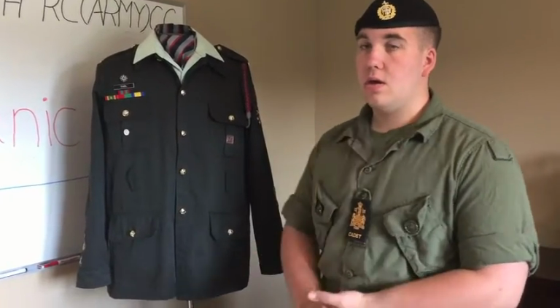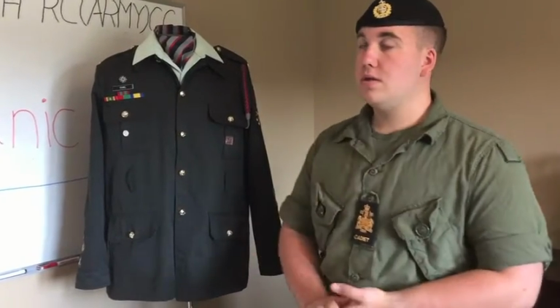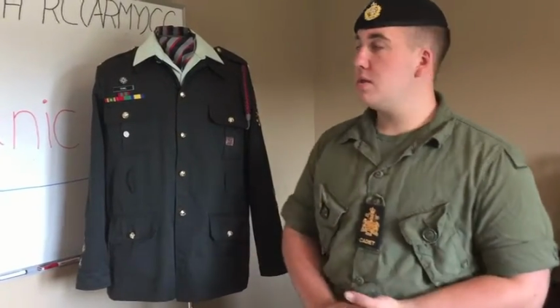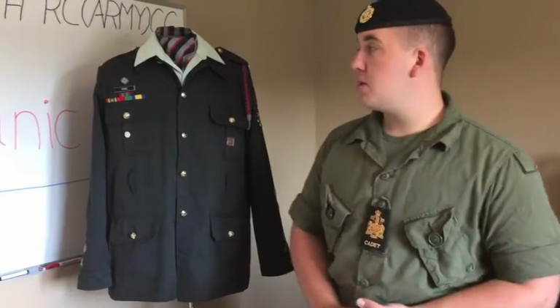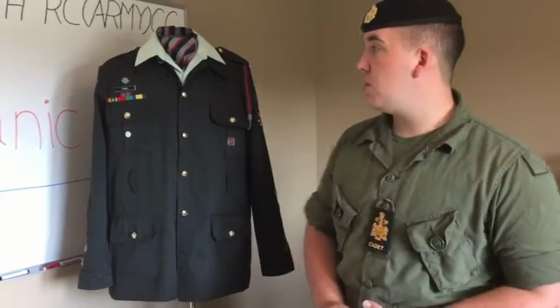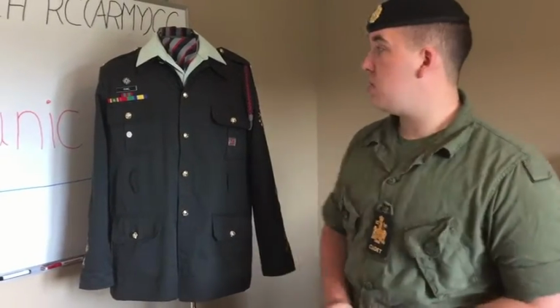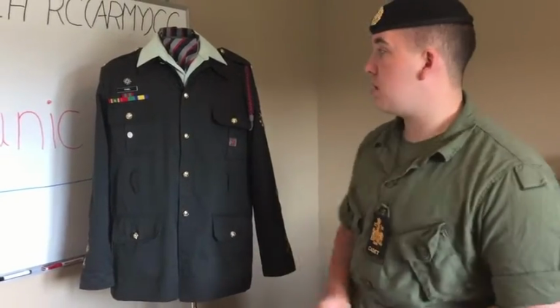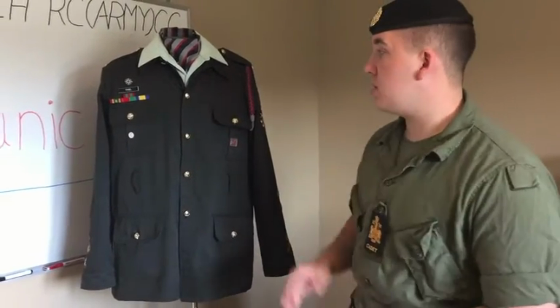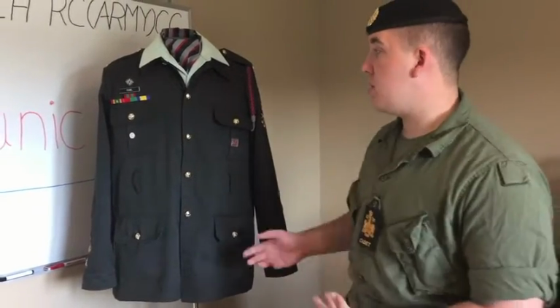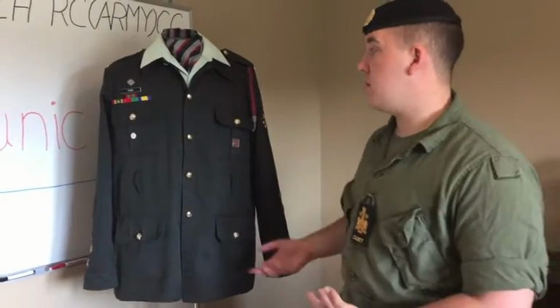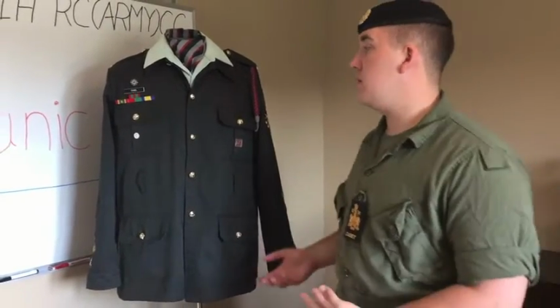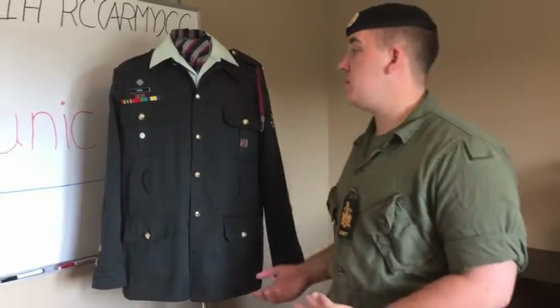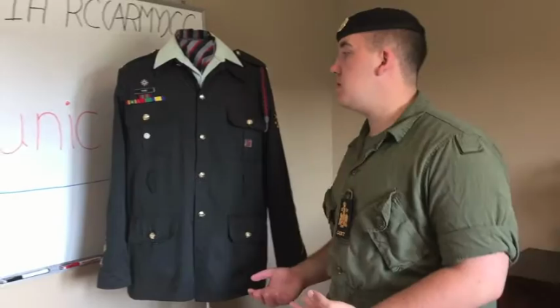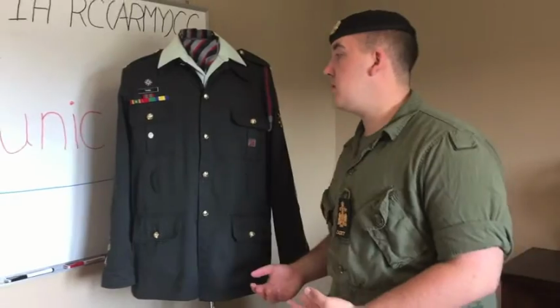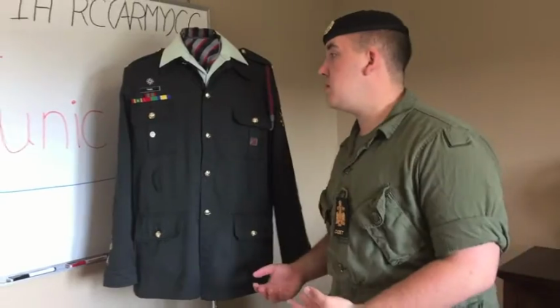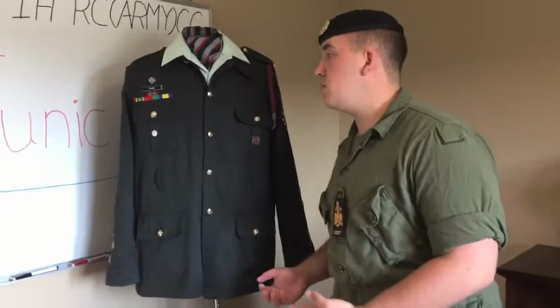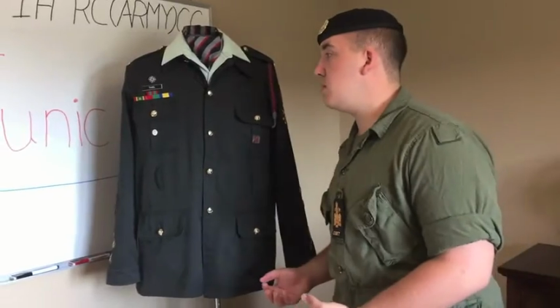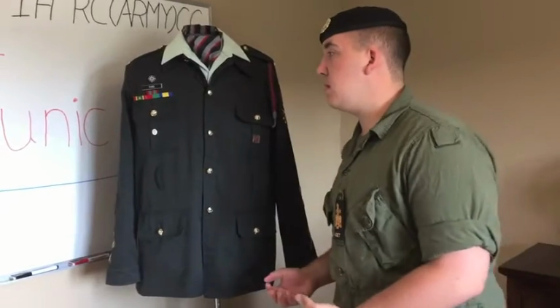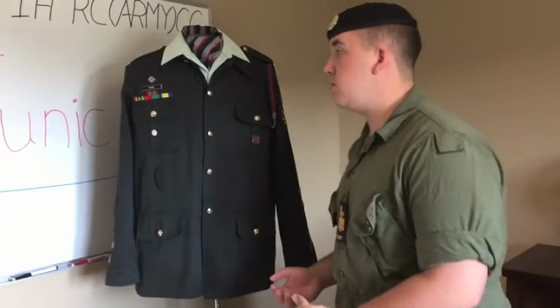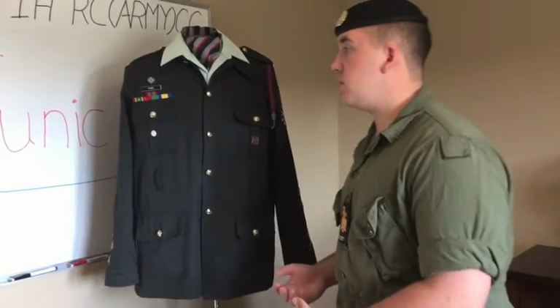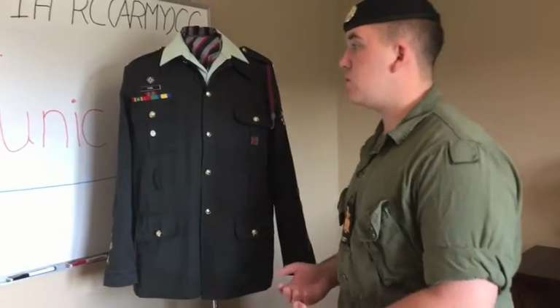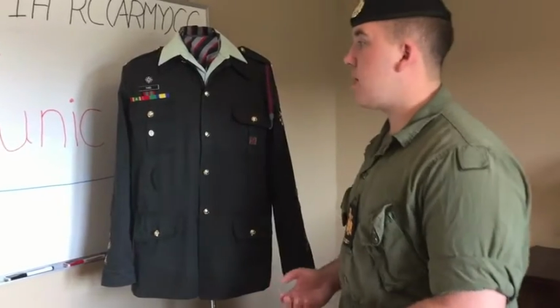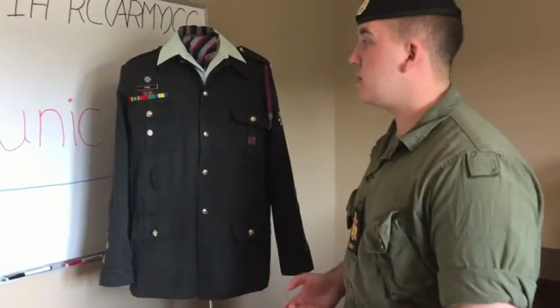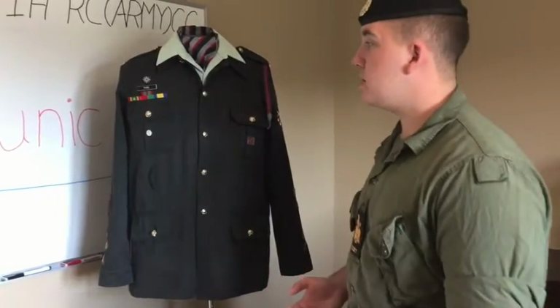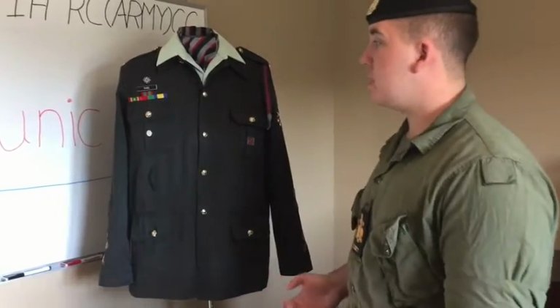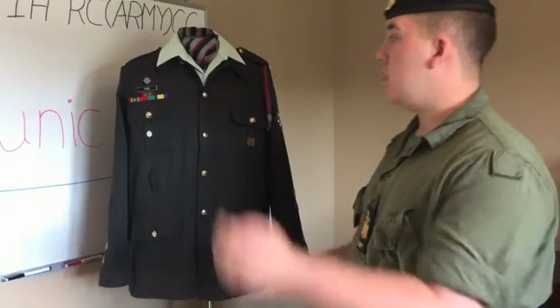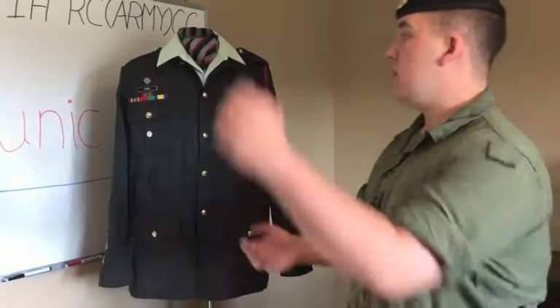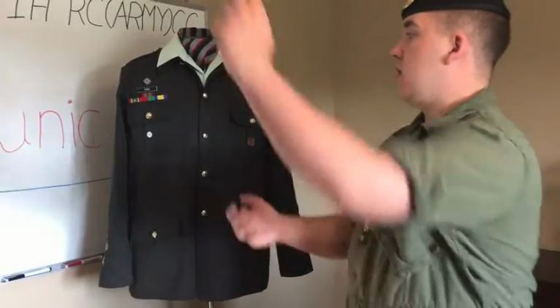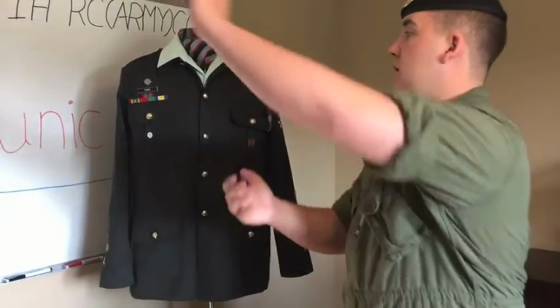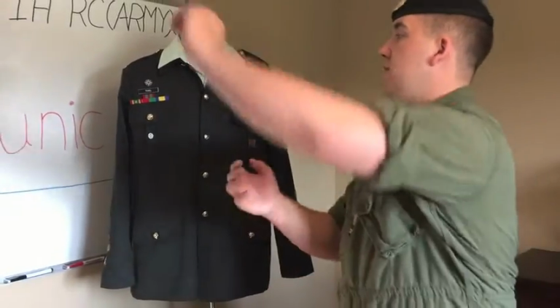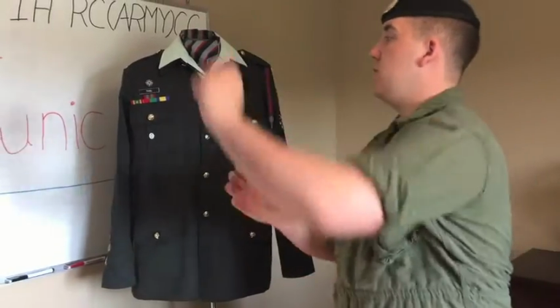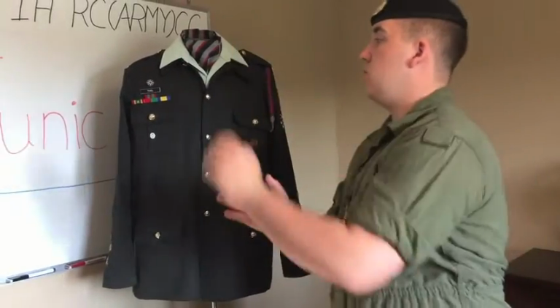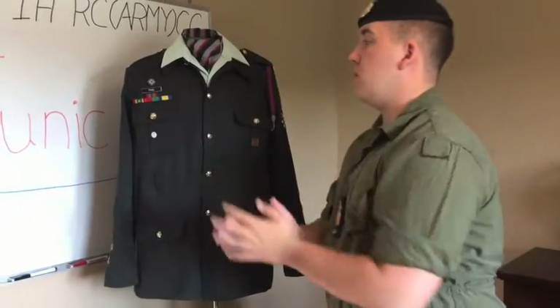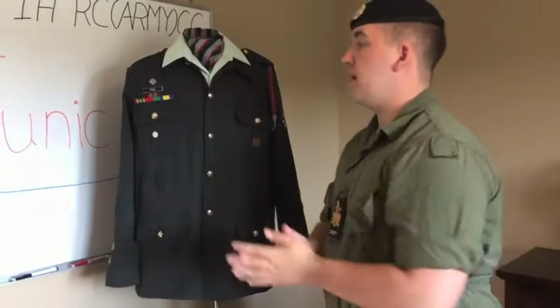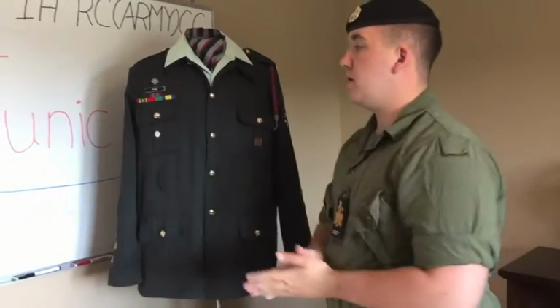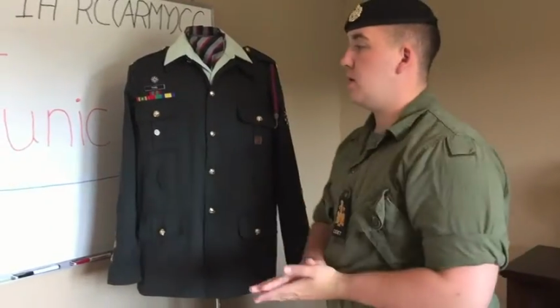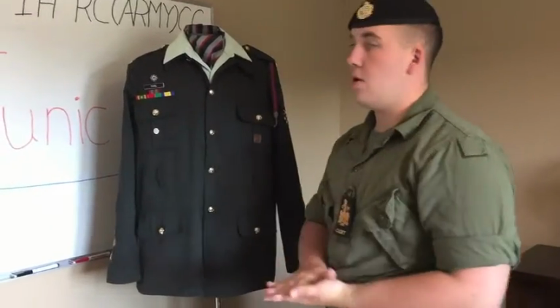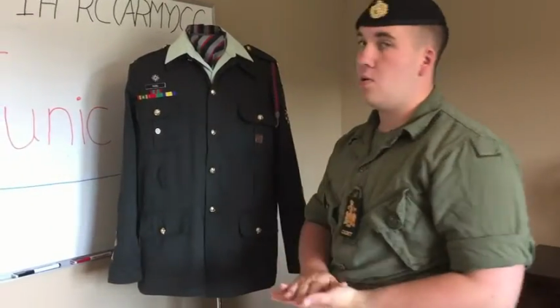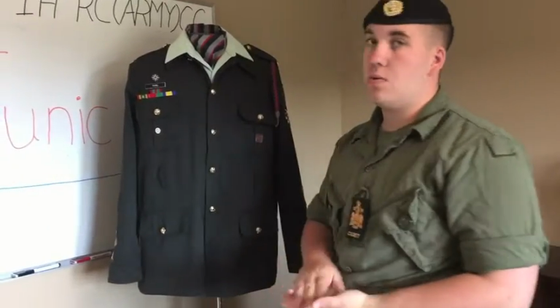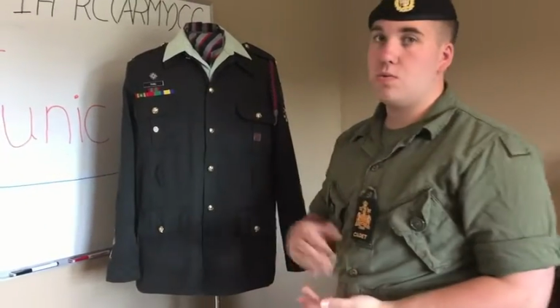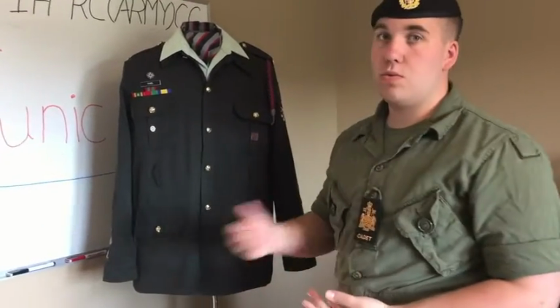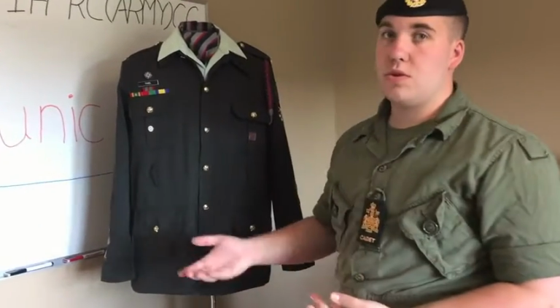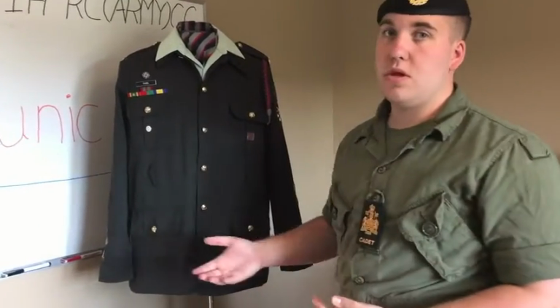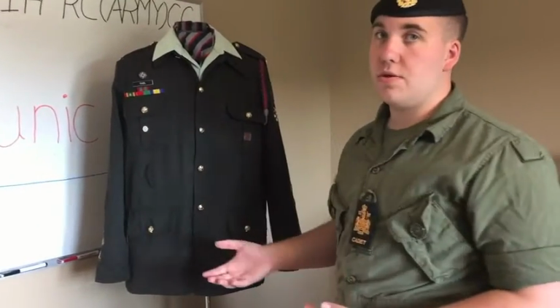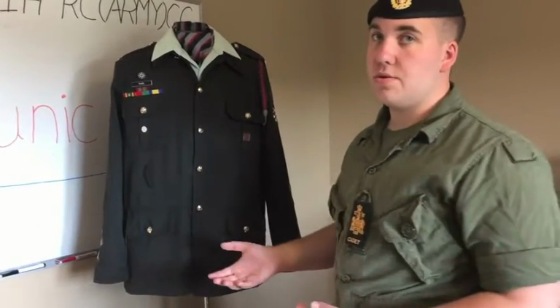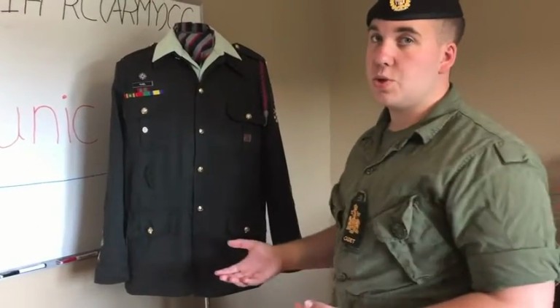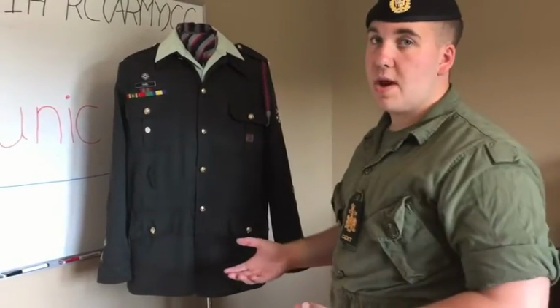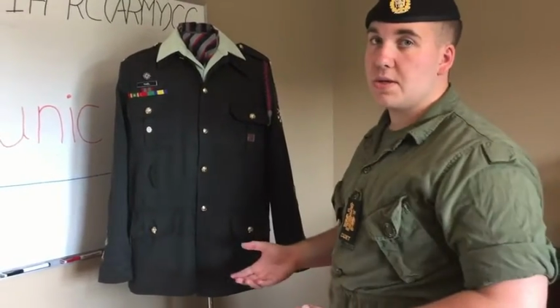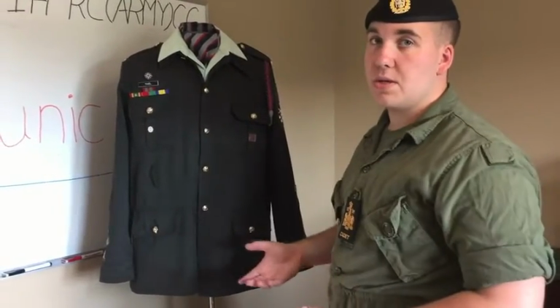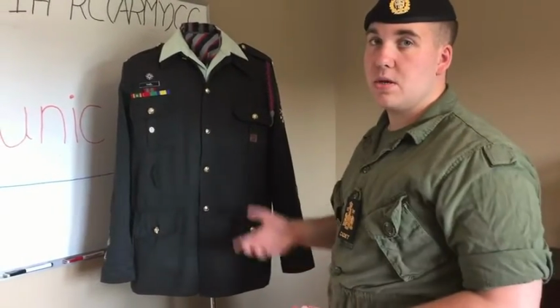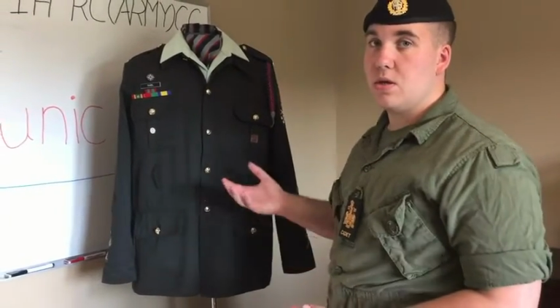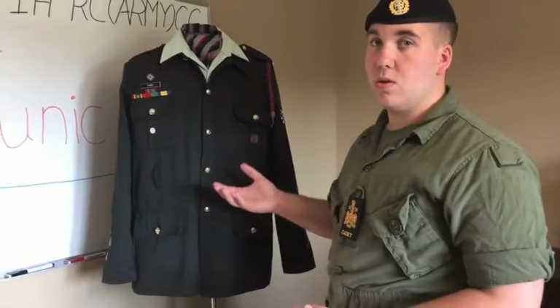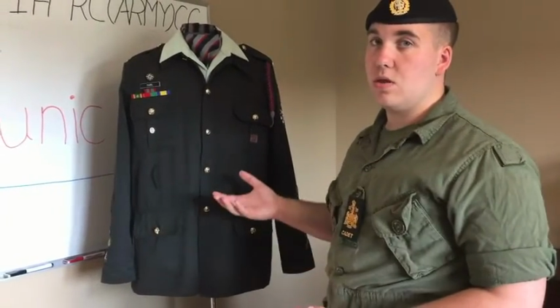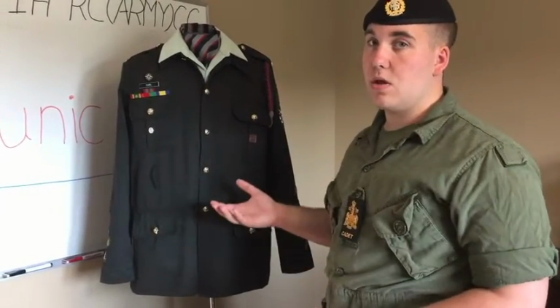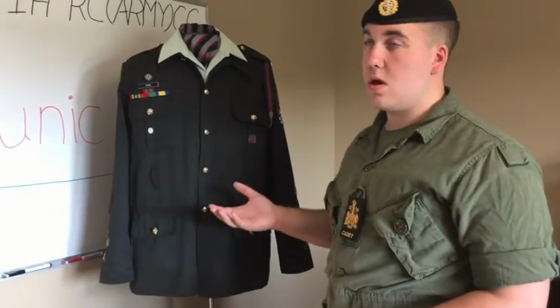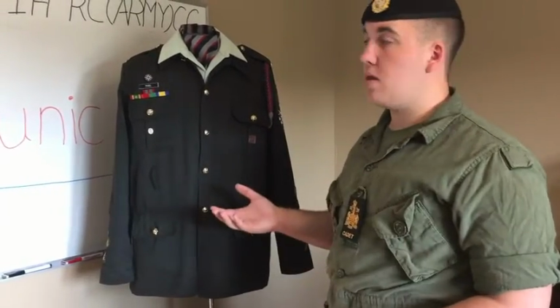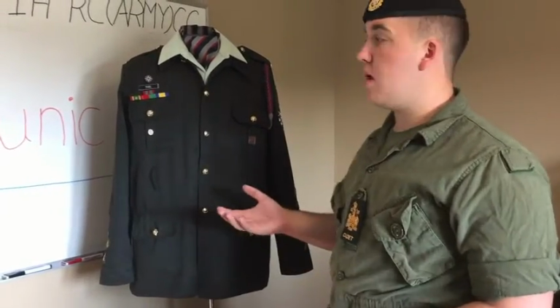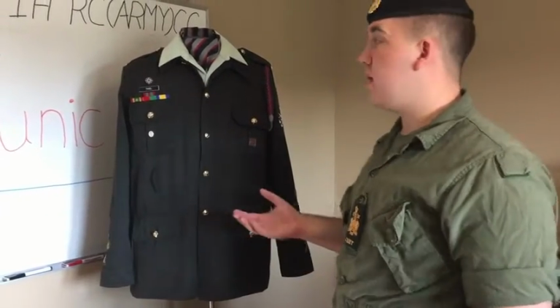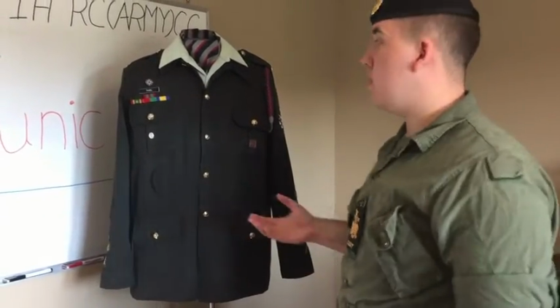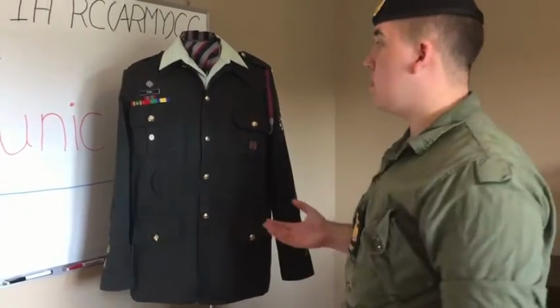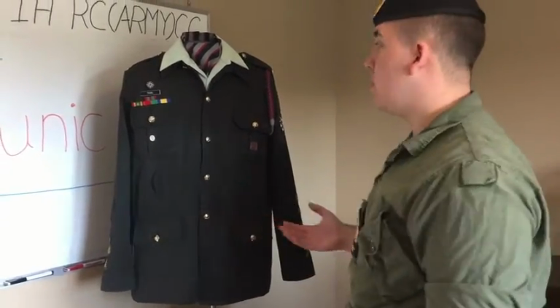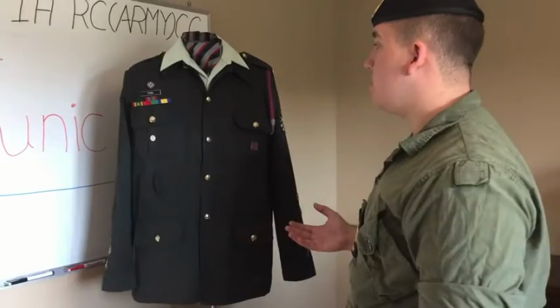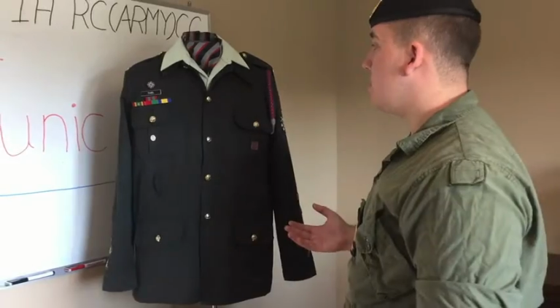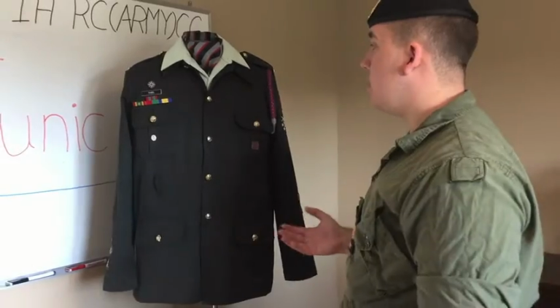This tunic is currently in C2, C3 dress. If you would like to know the other dress, you can look online on our website.